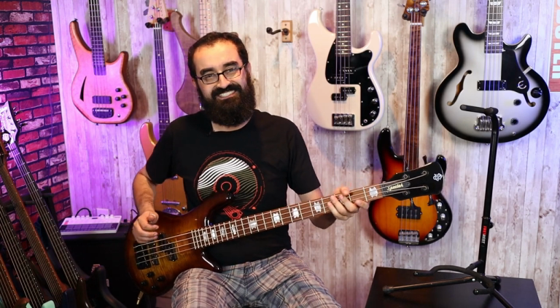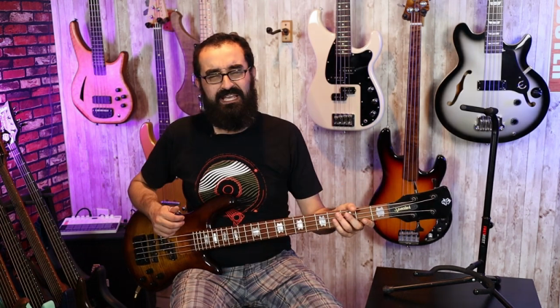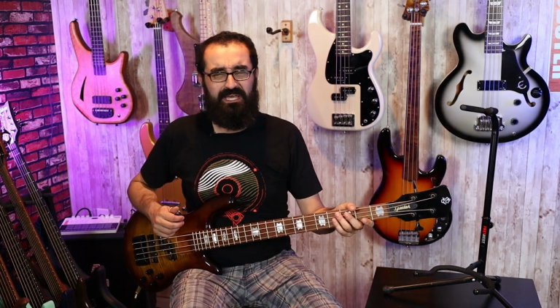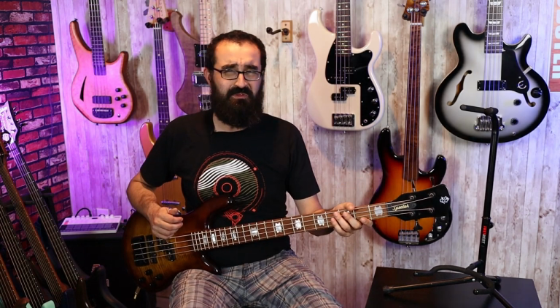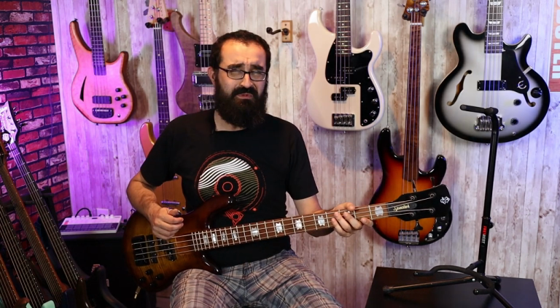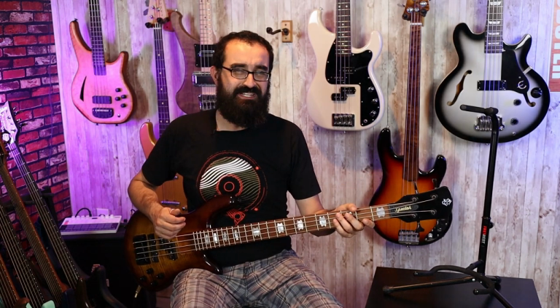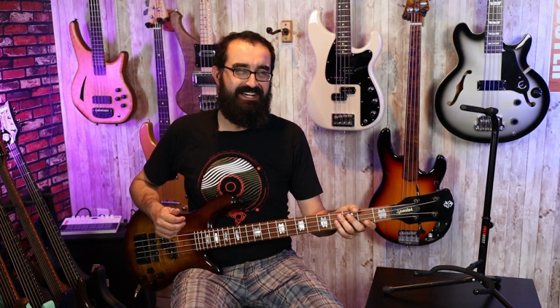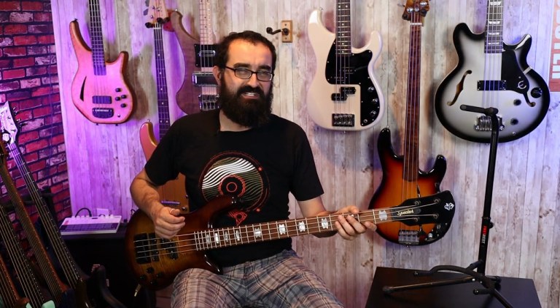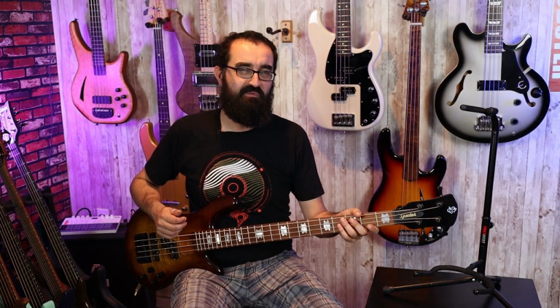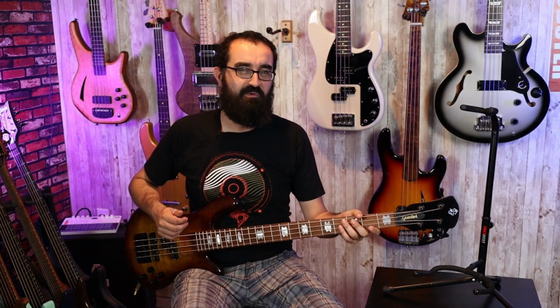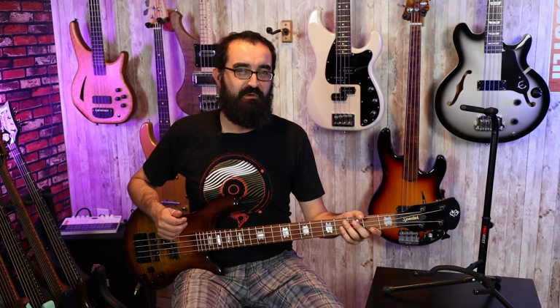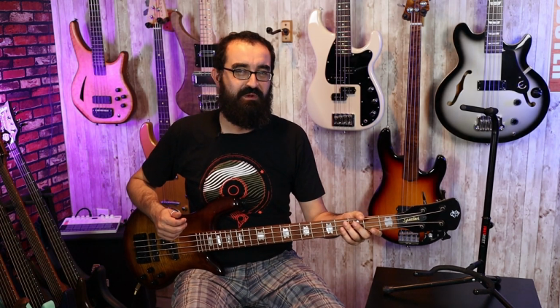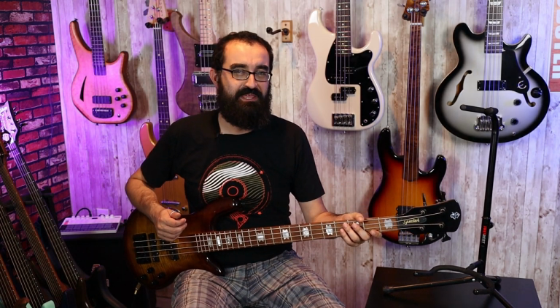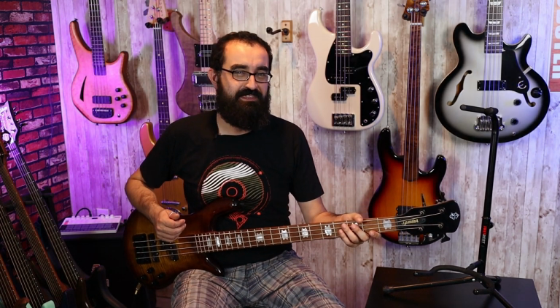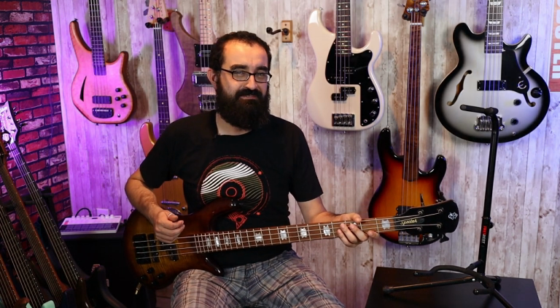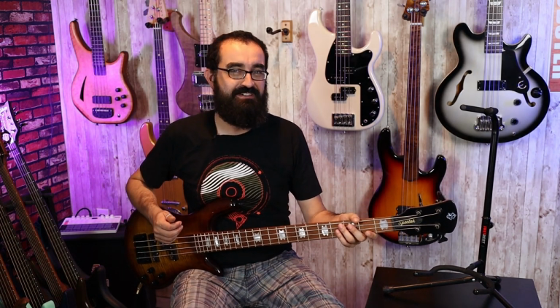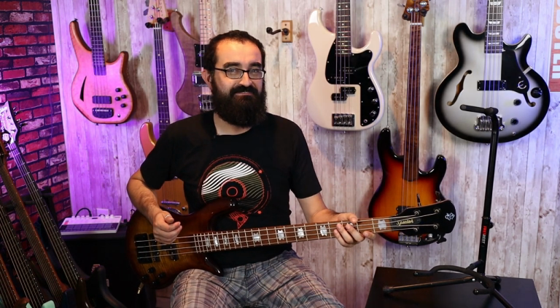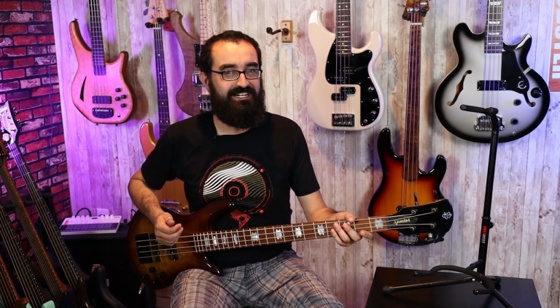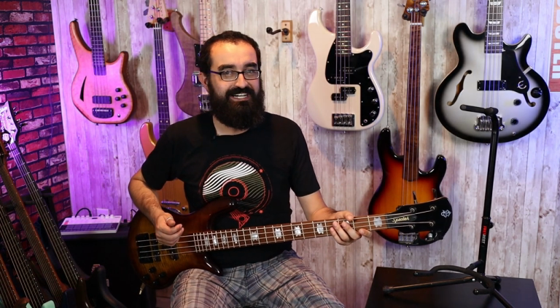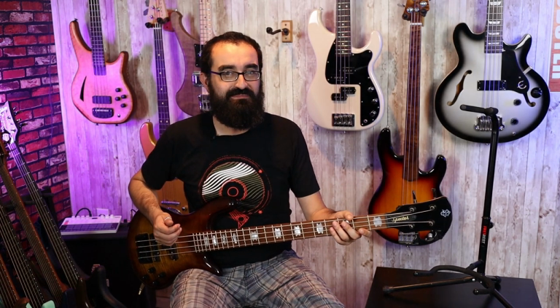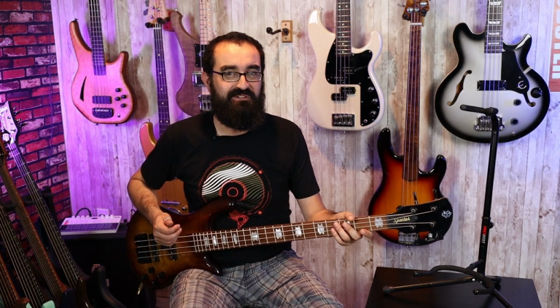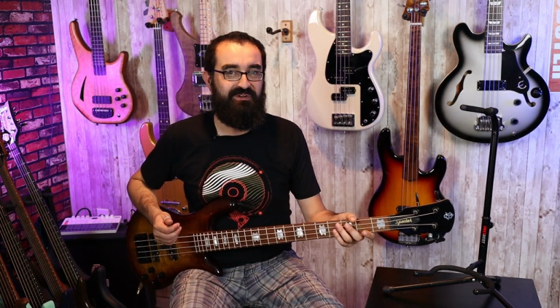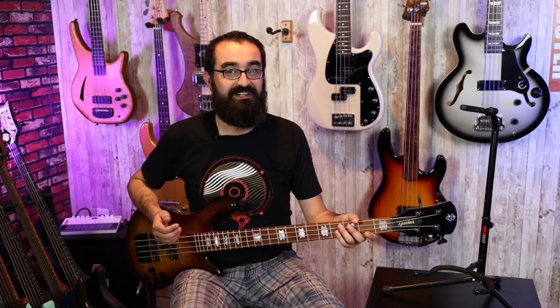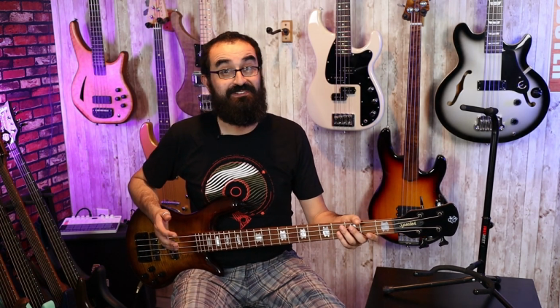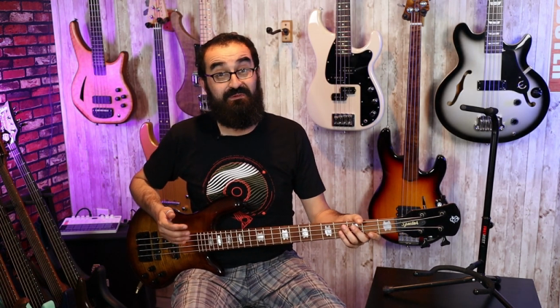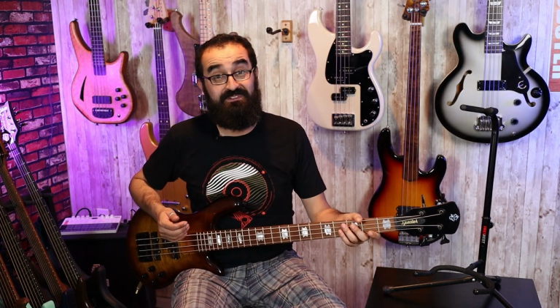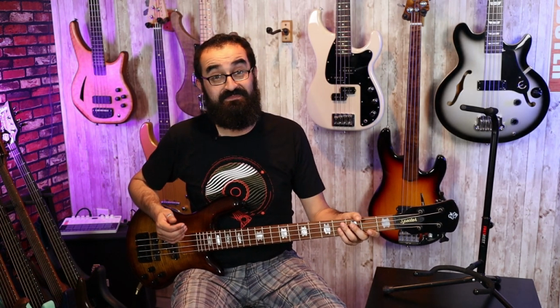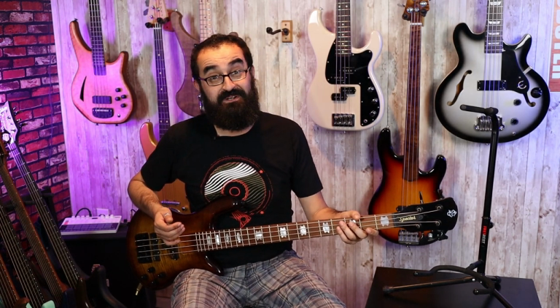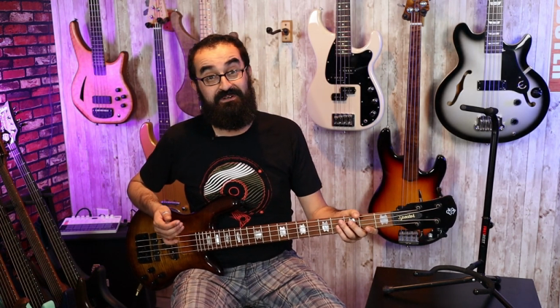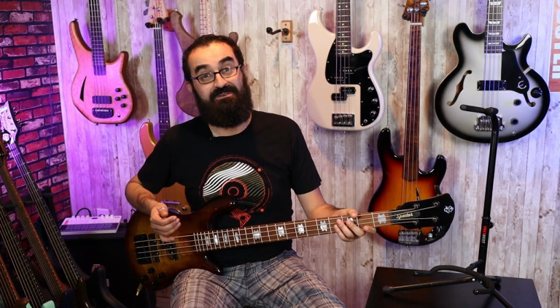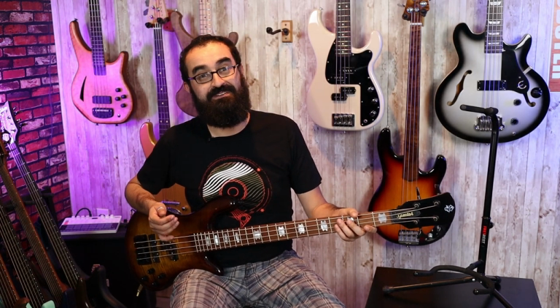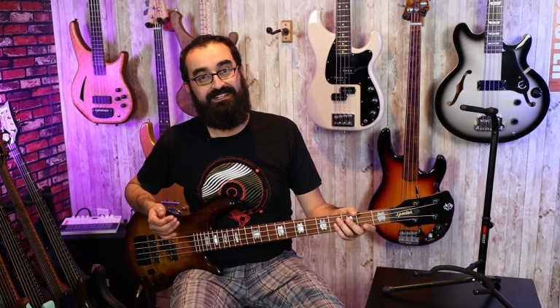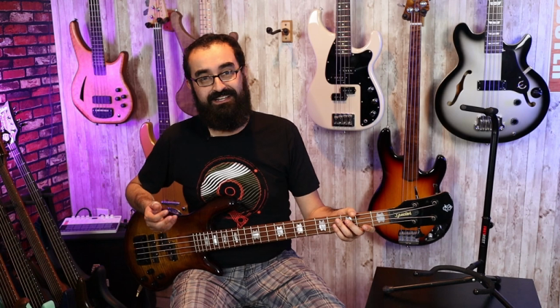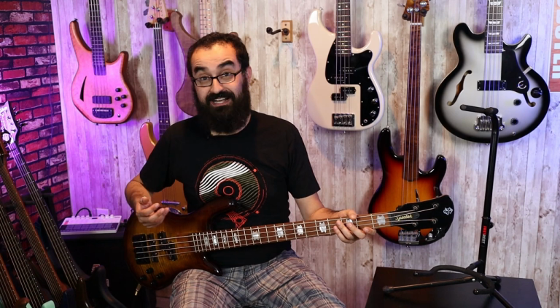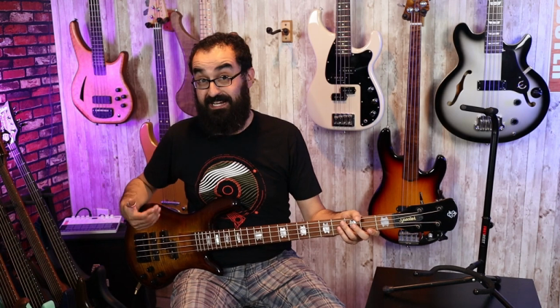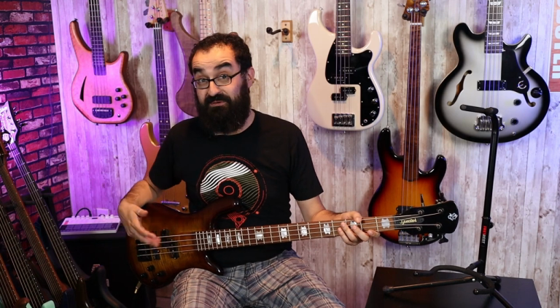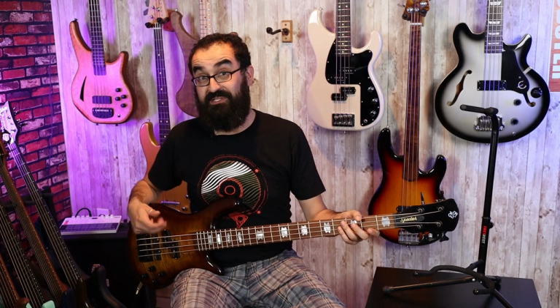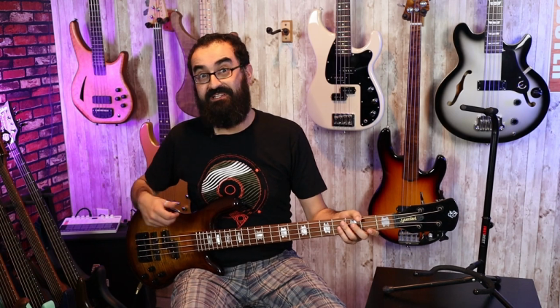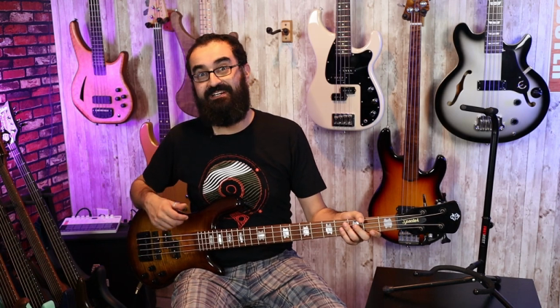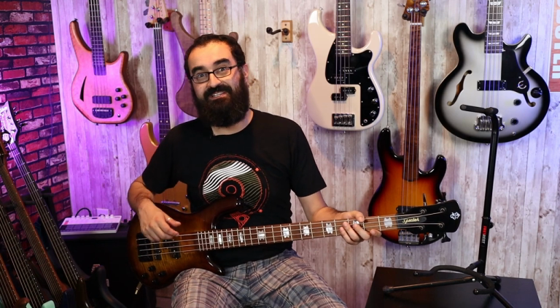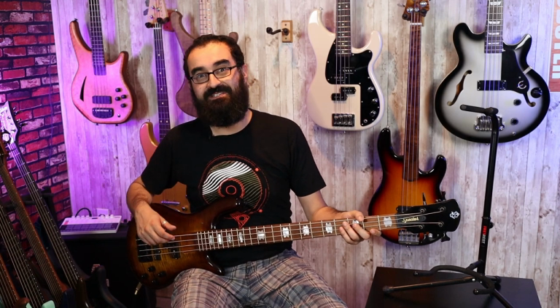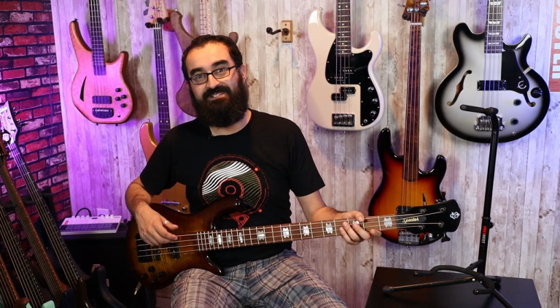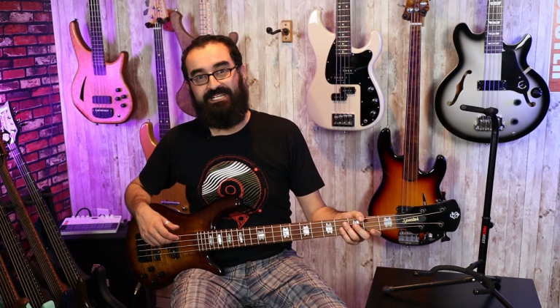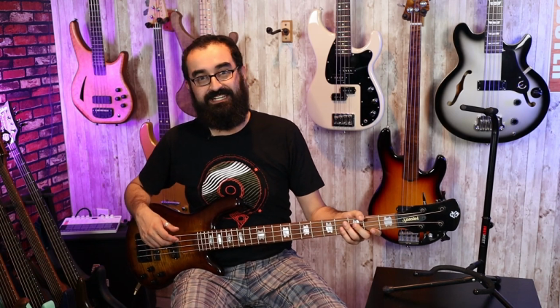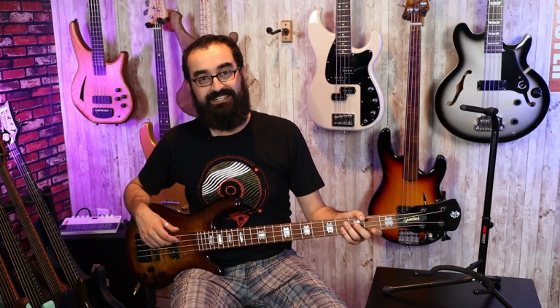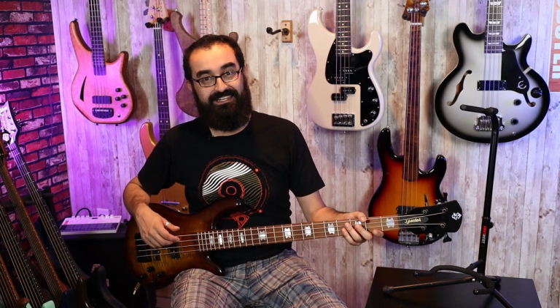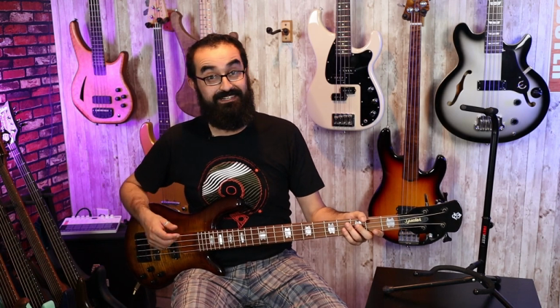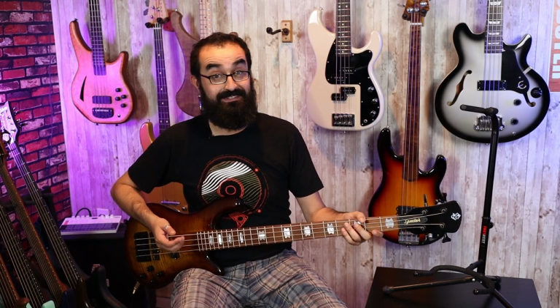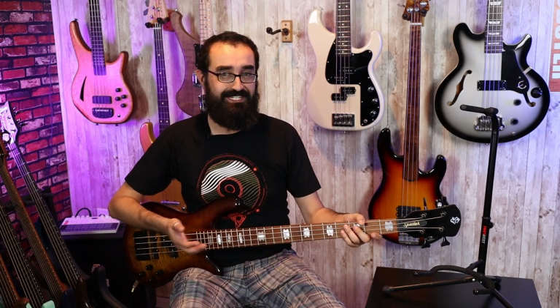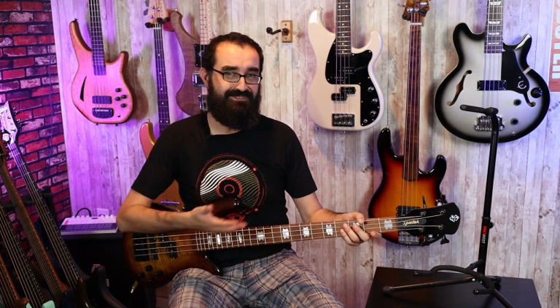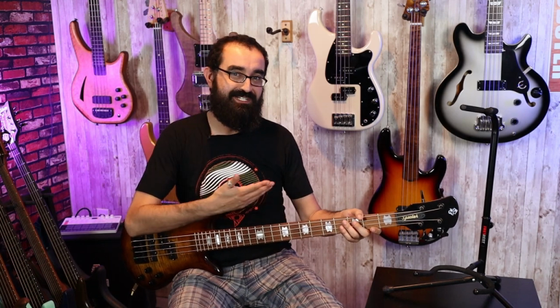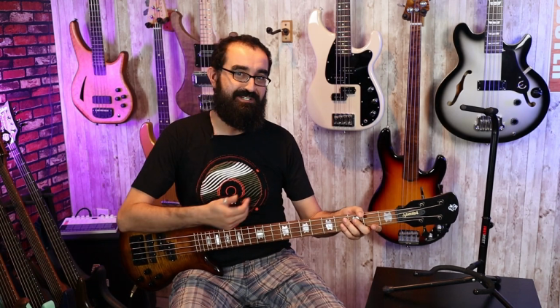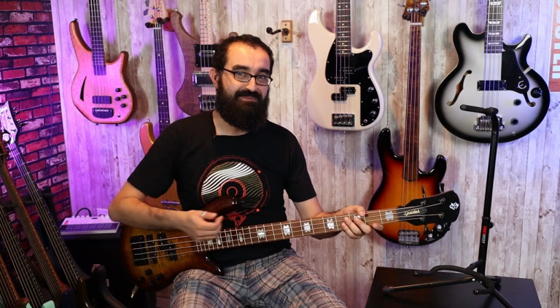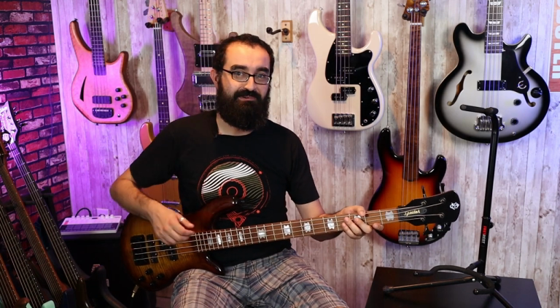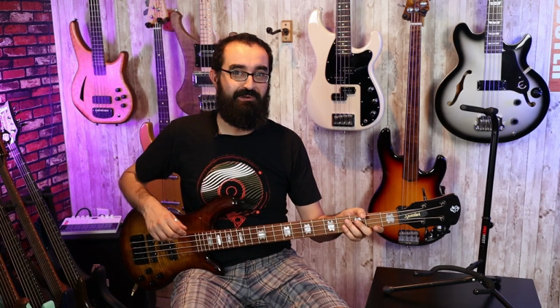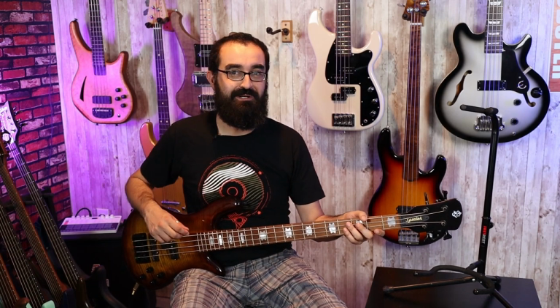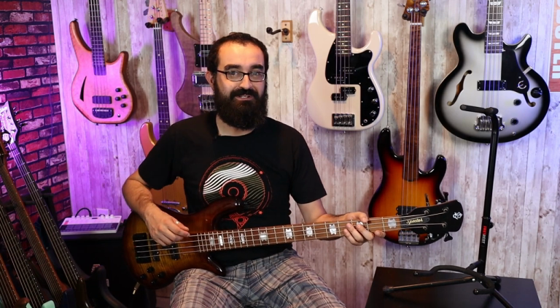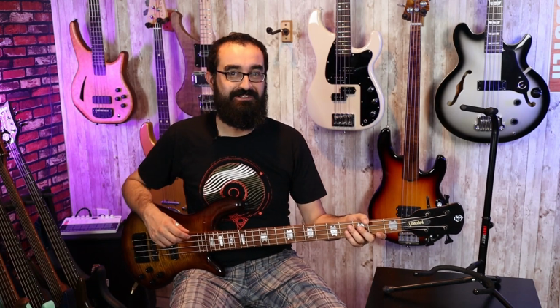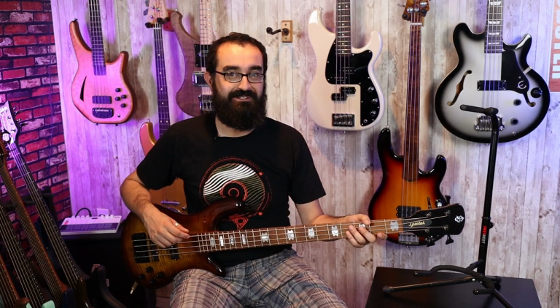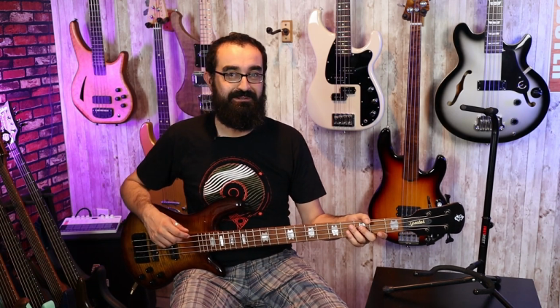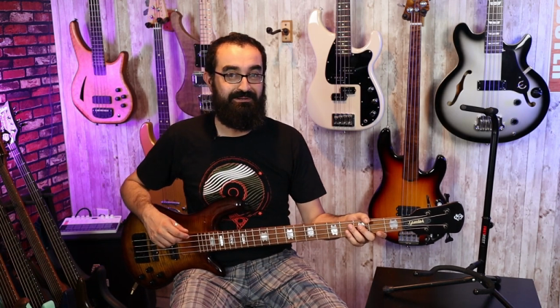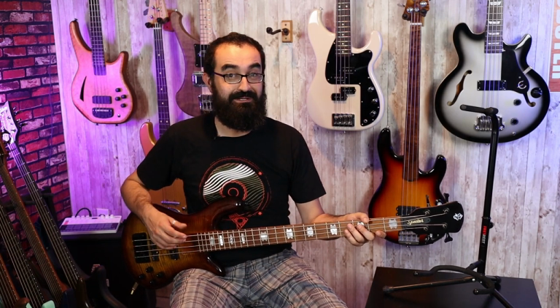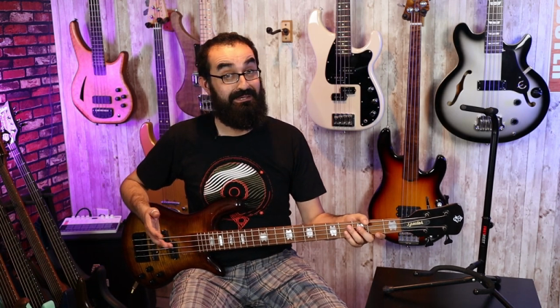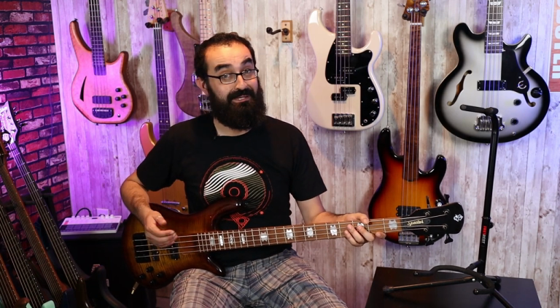It almost has a Warwick thumb-y vibe to it in terms of tone. I really like this thing and that's what got it on the wall, so hey.